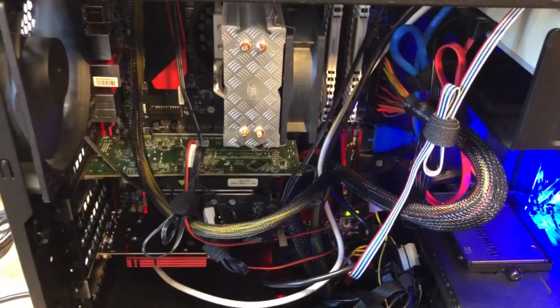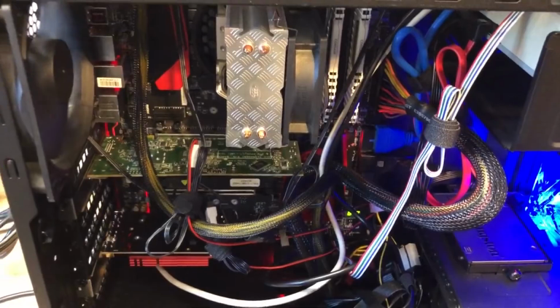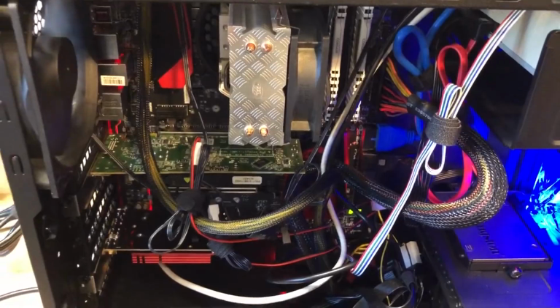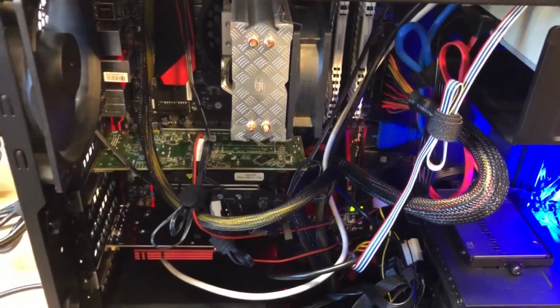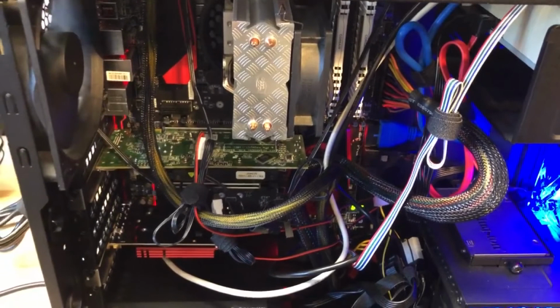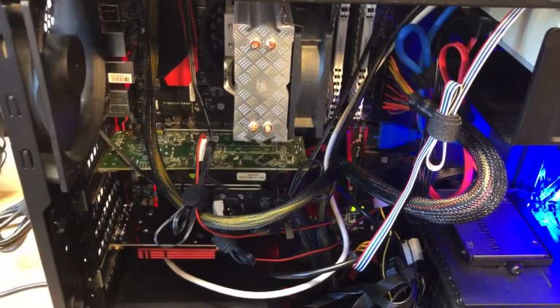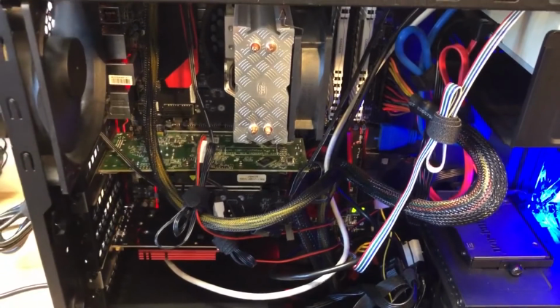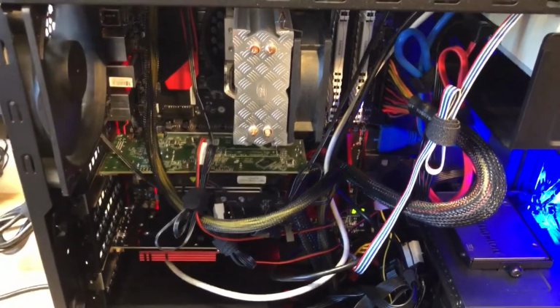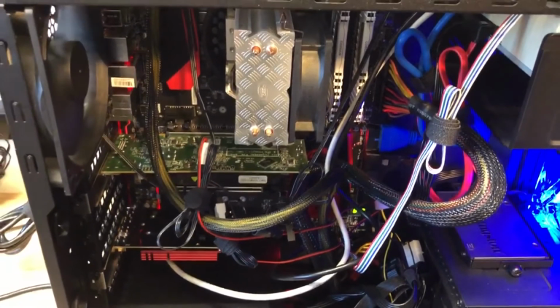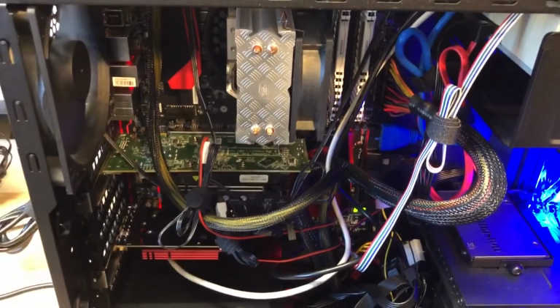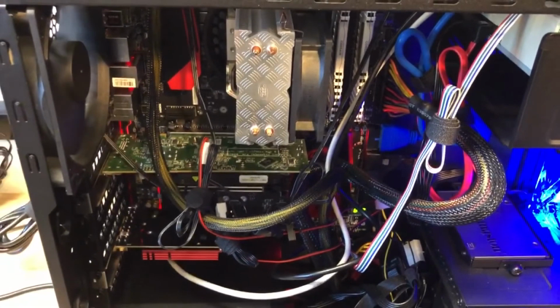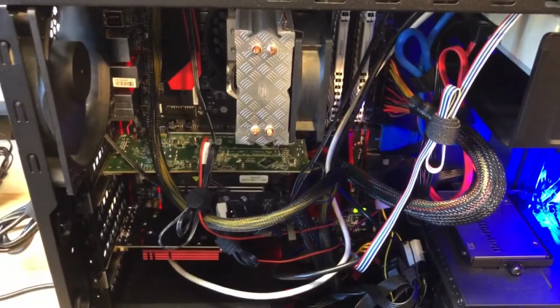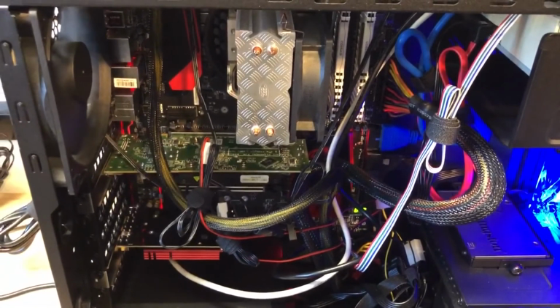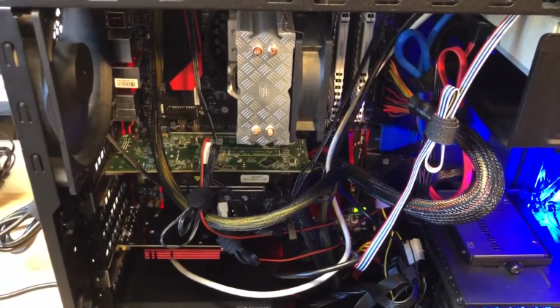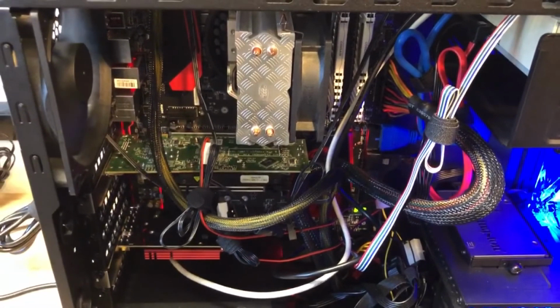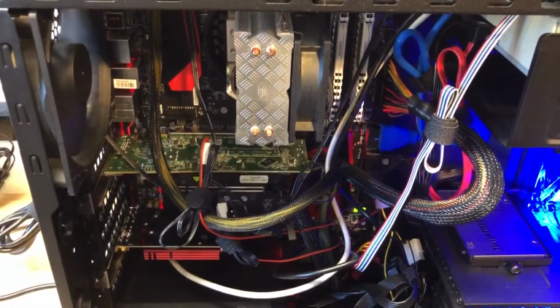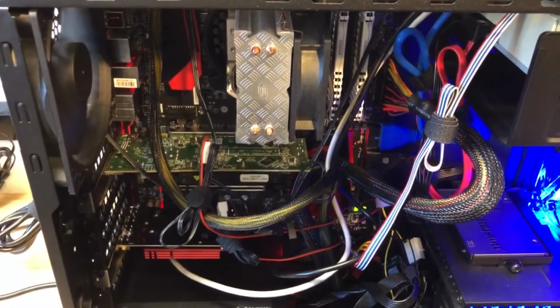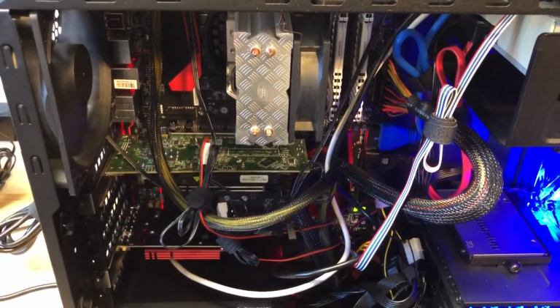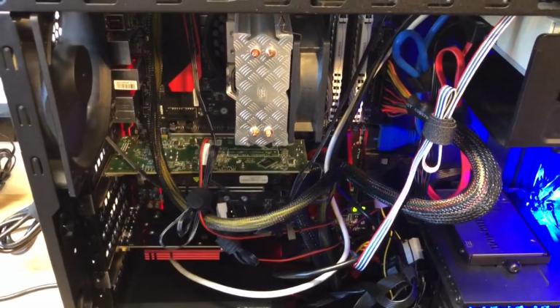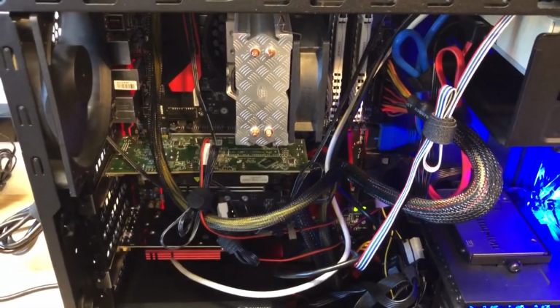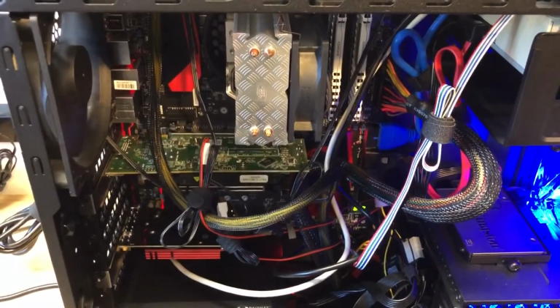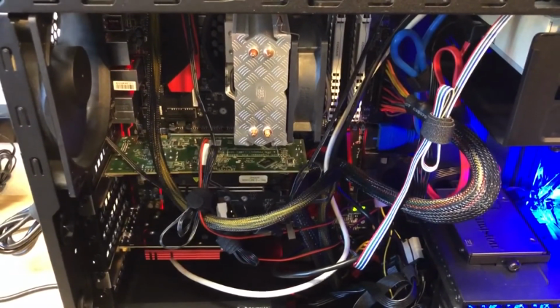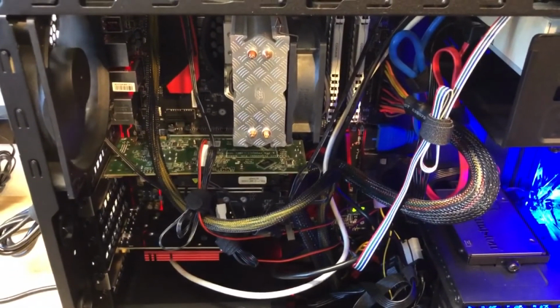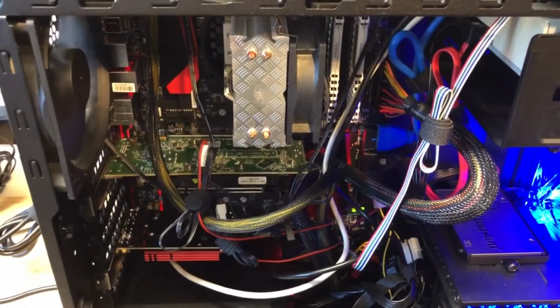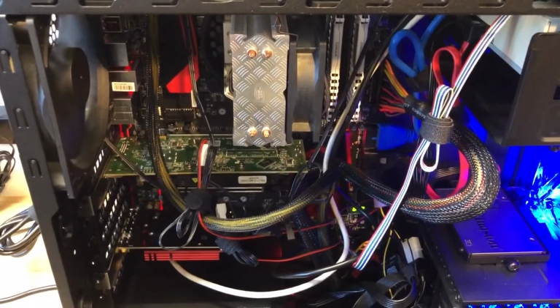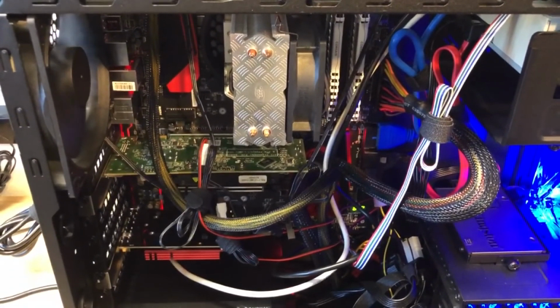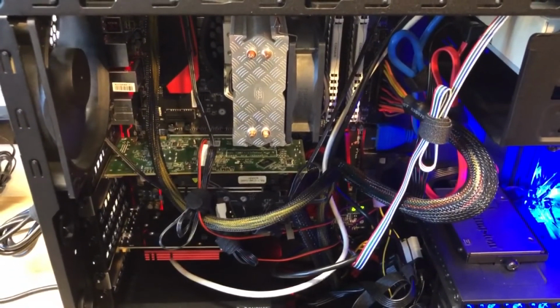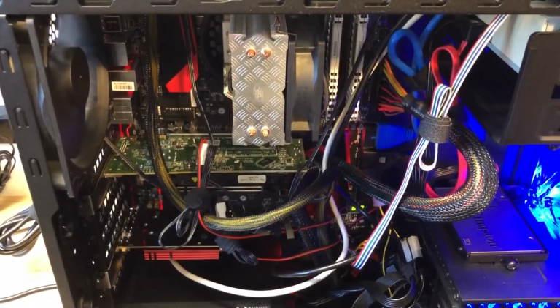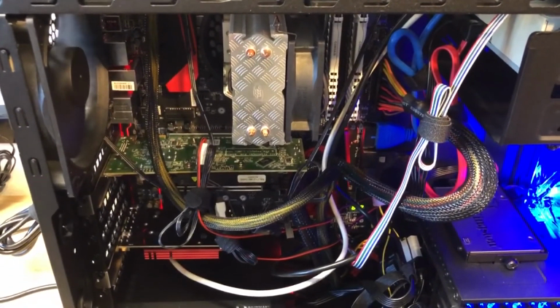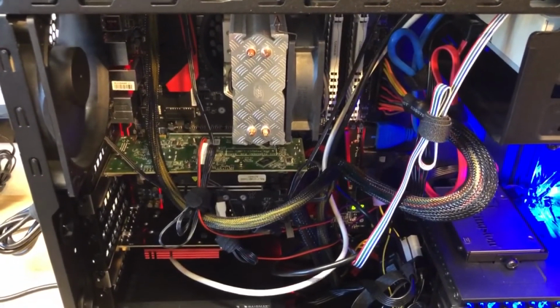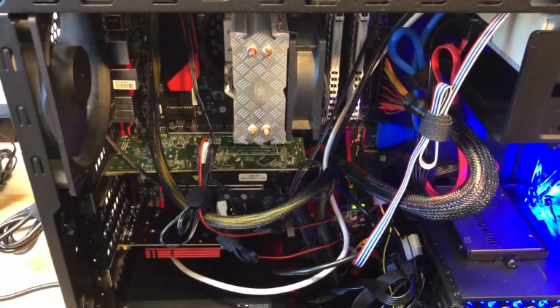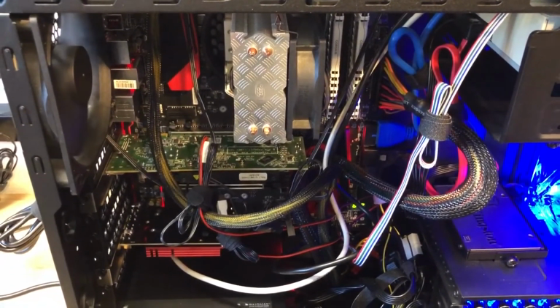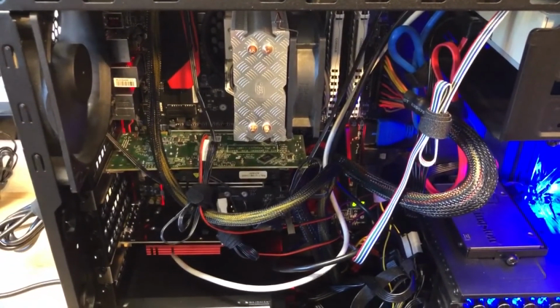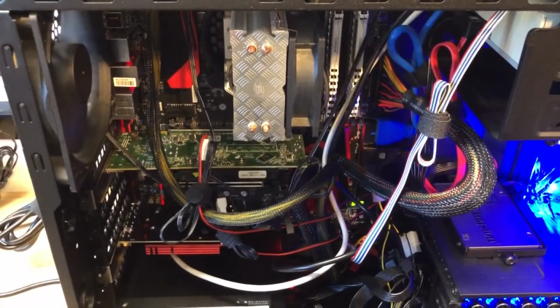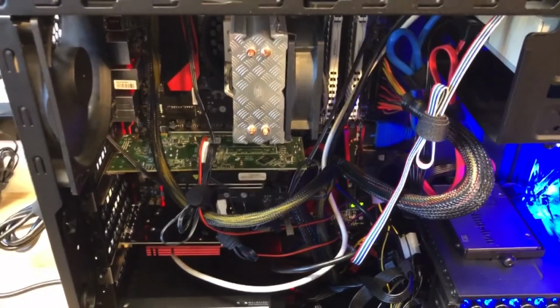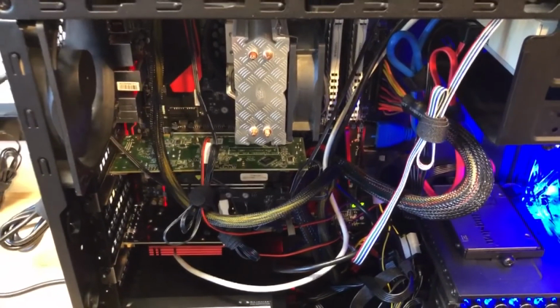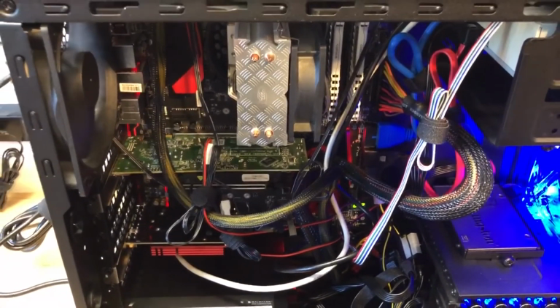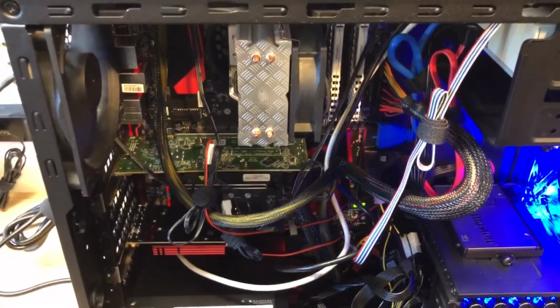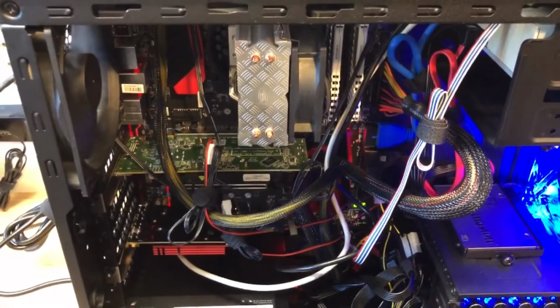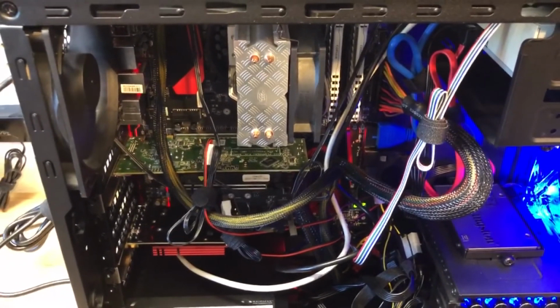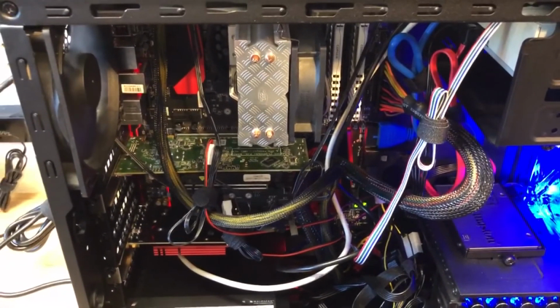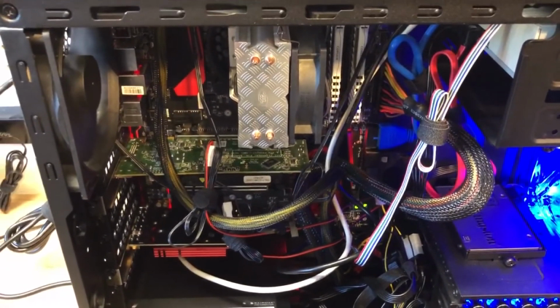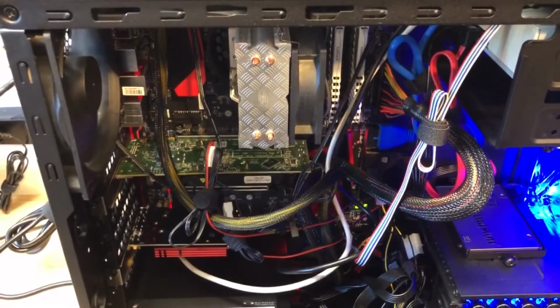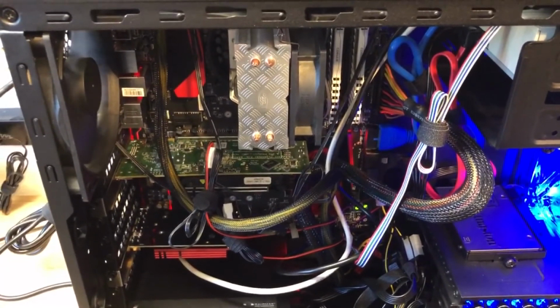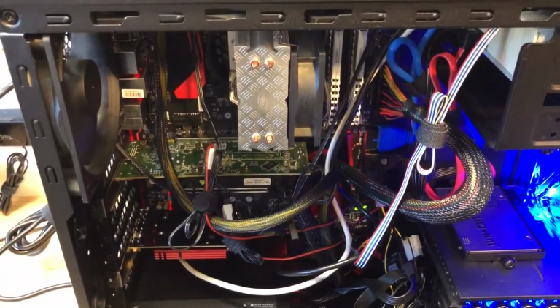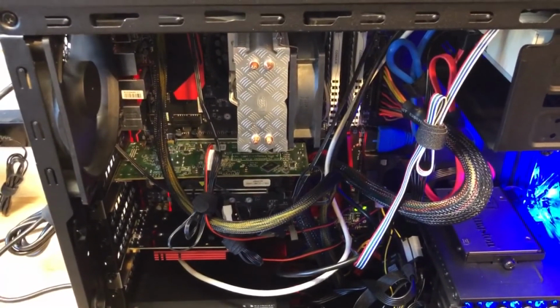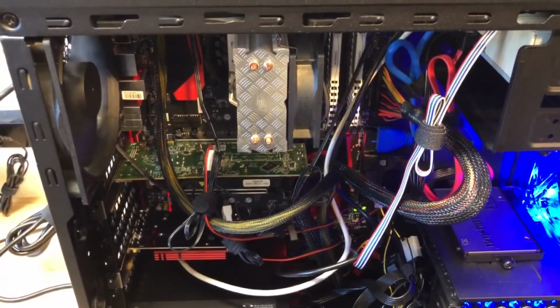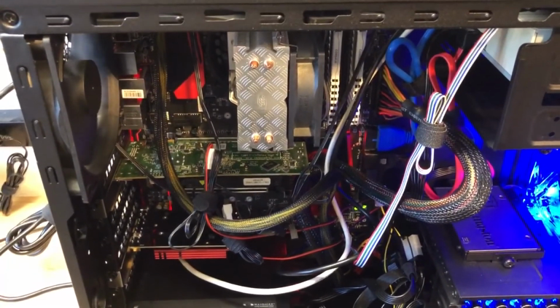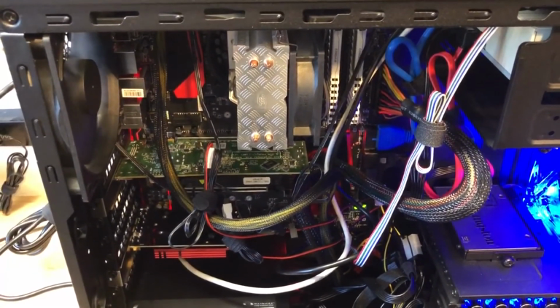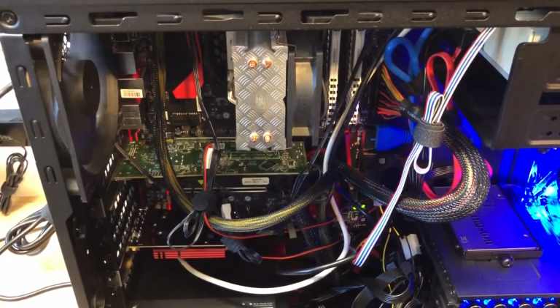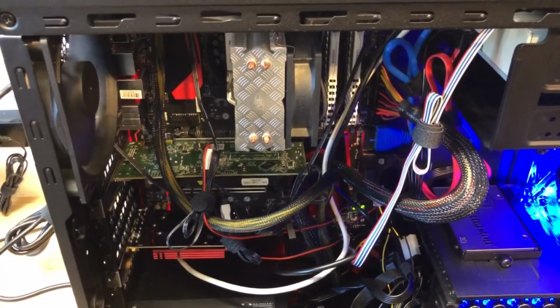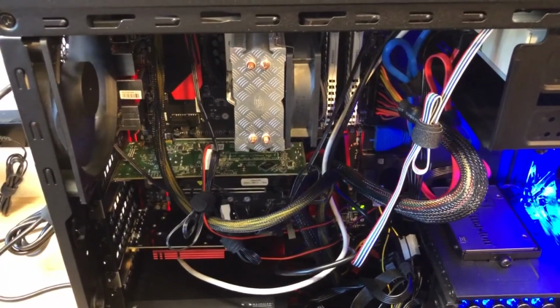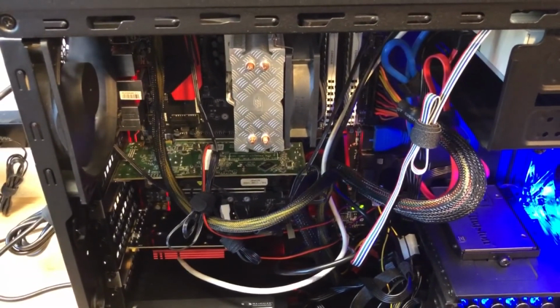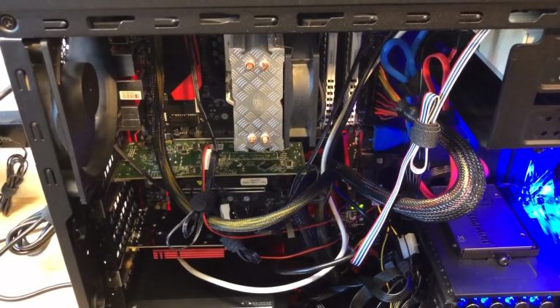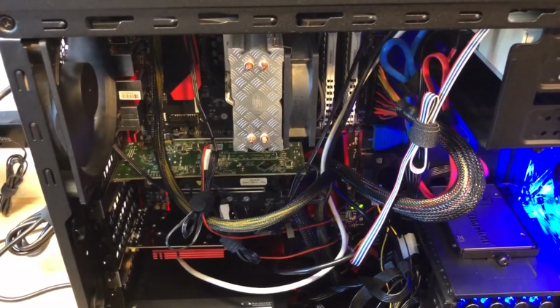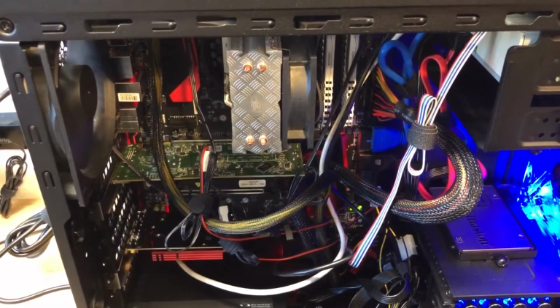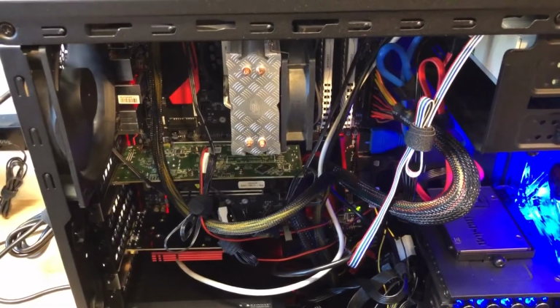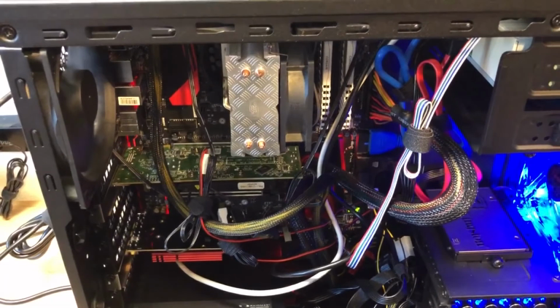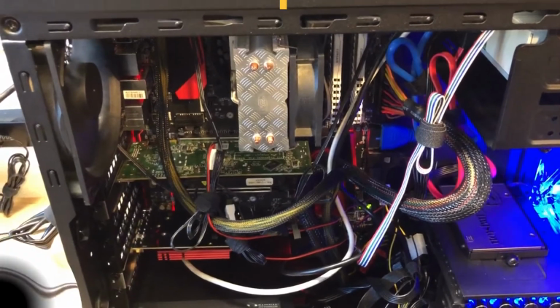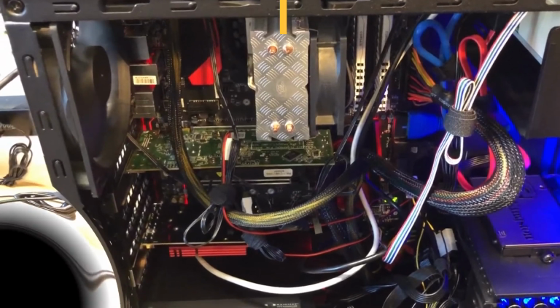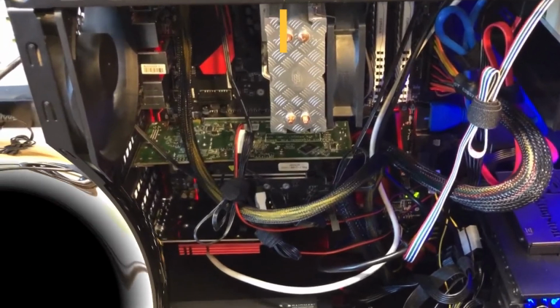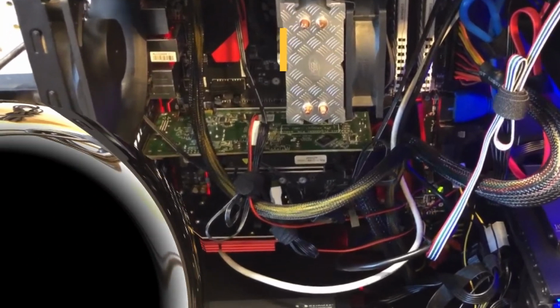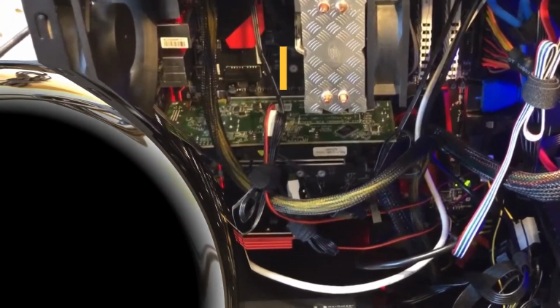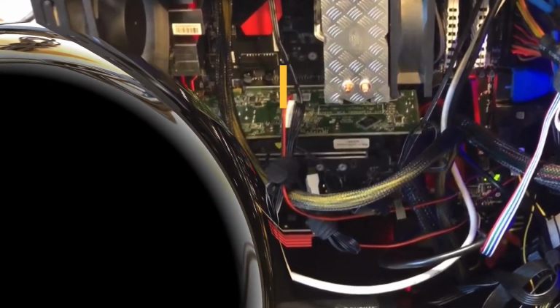Until I can resolve the CPU problem, this will have to be a part two. Thank you very much for joining me — have a wonderful weekend, take care!